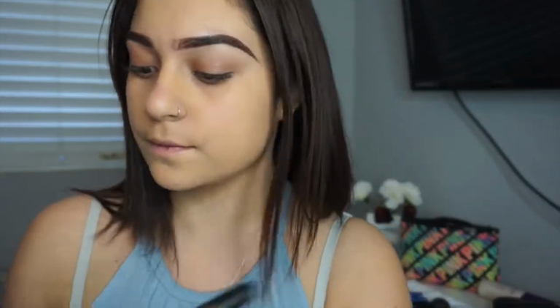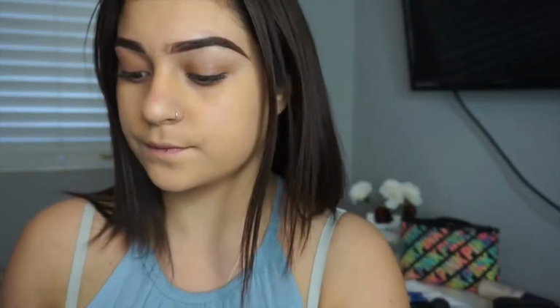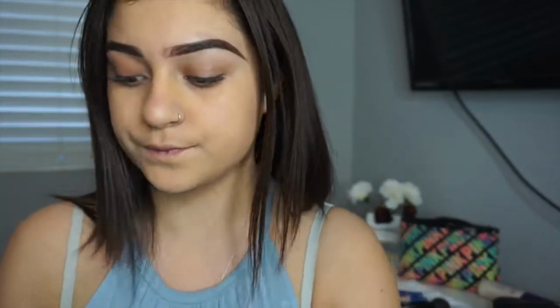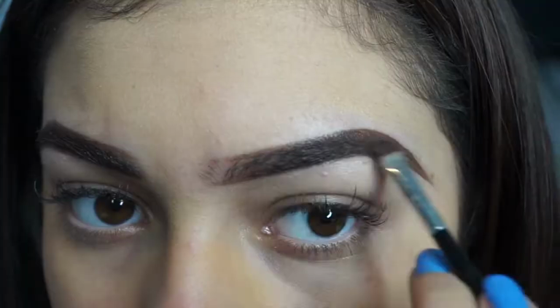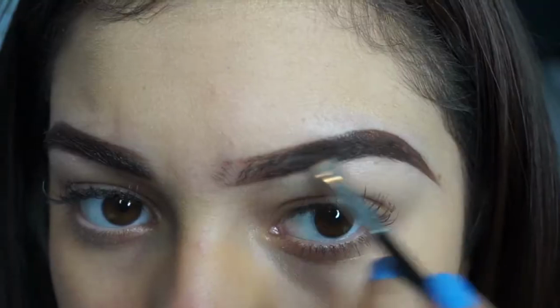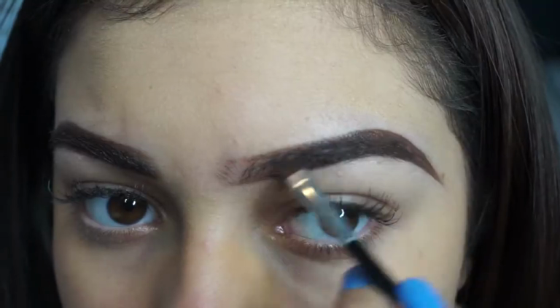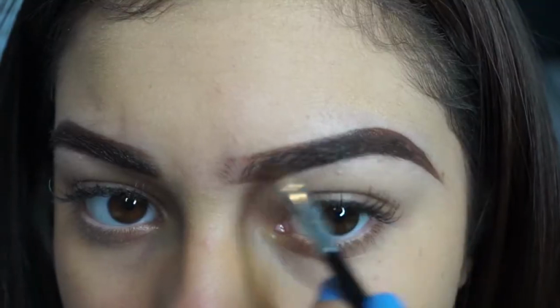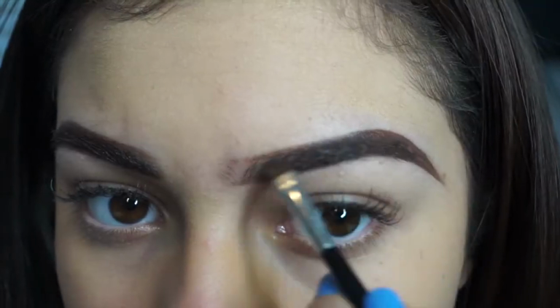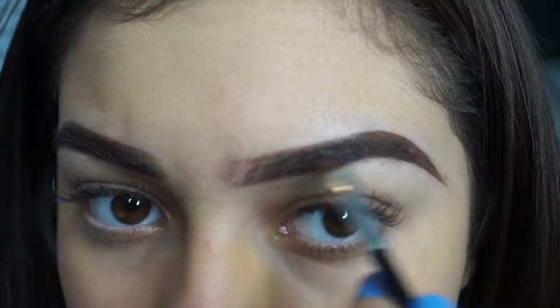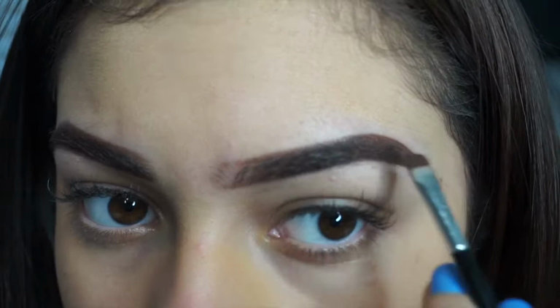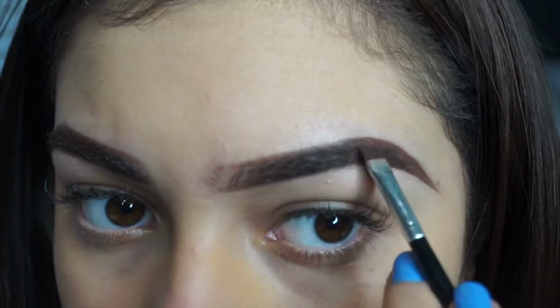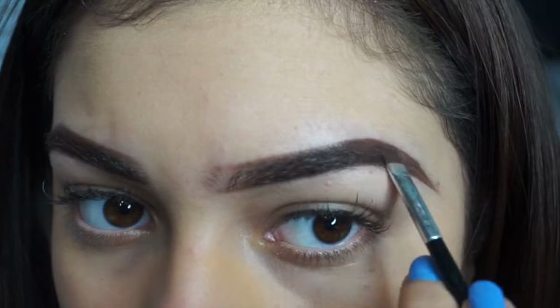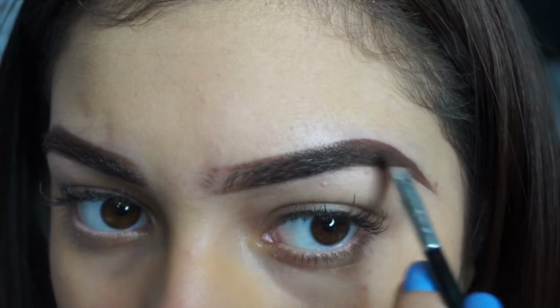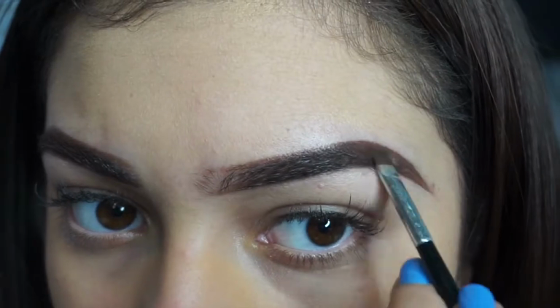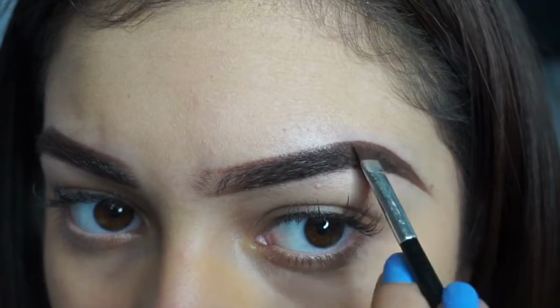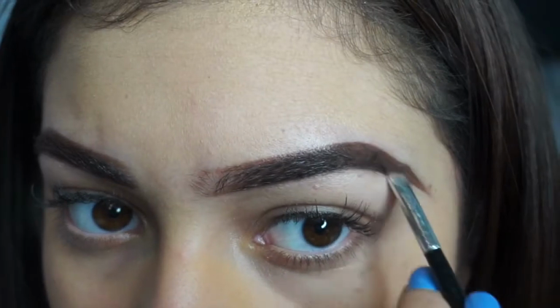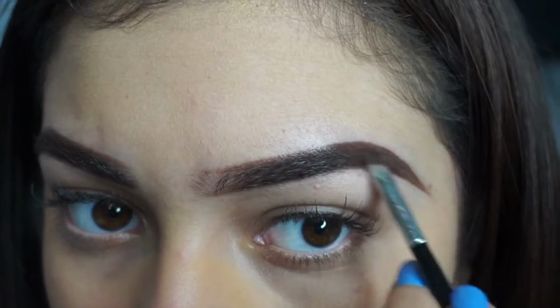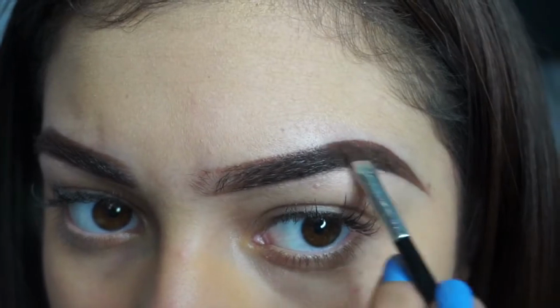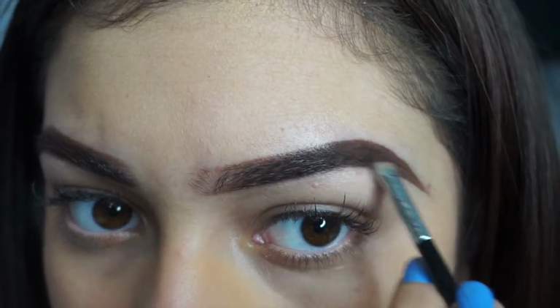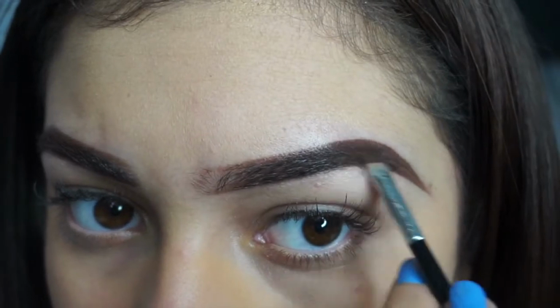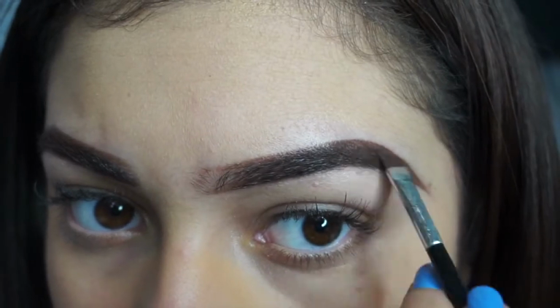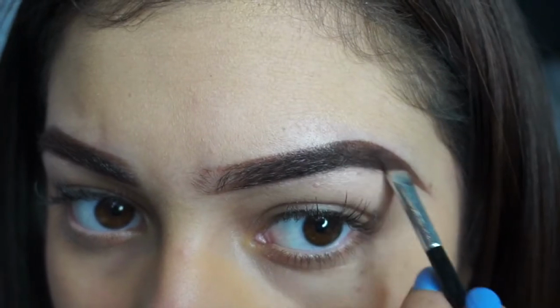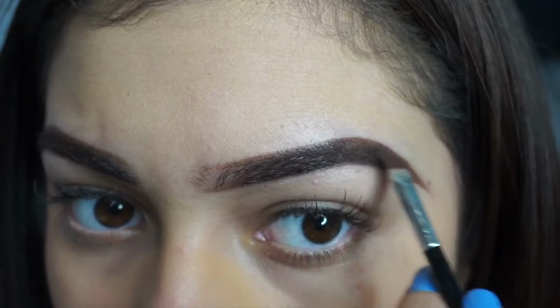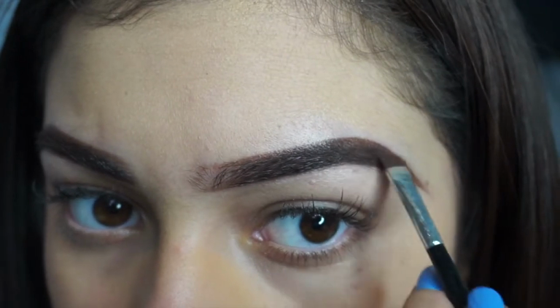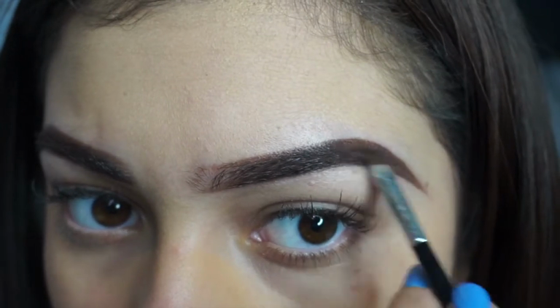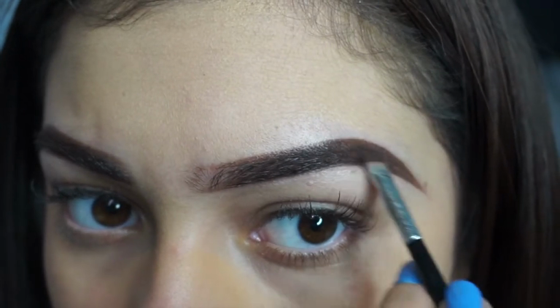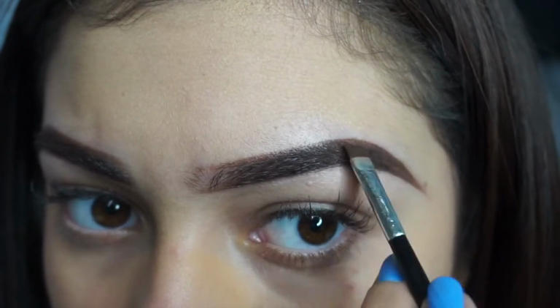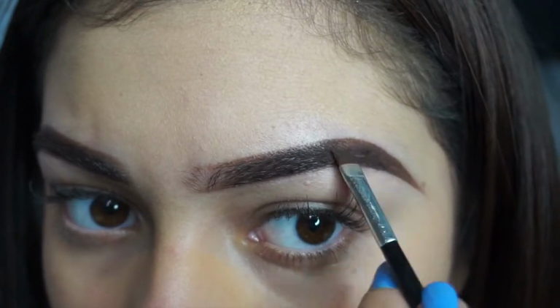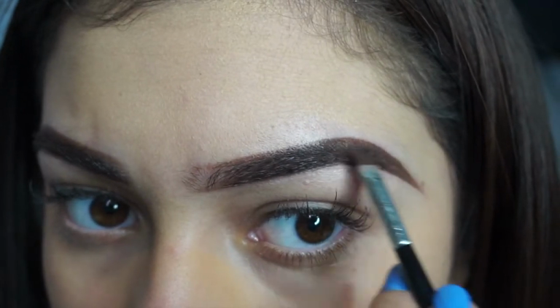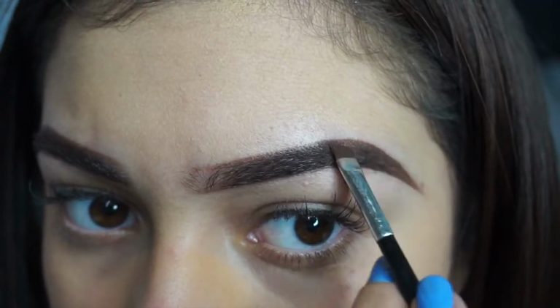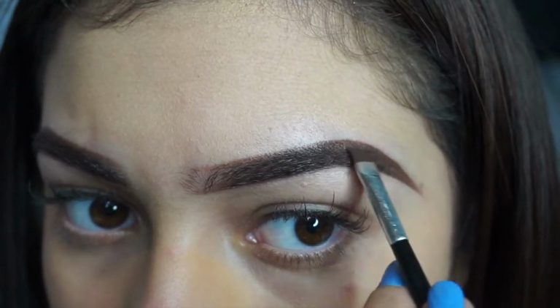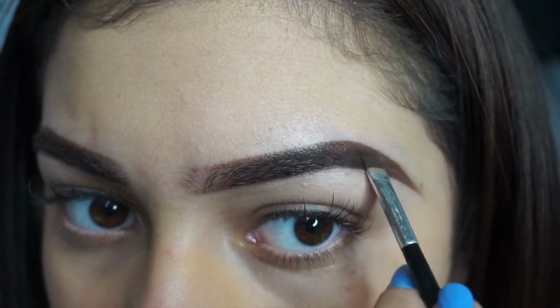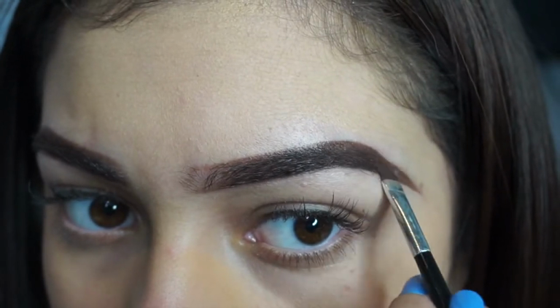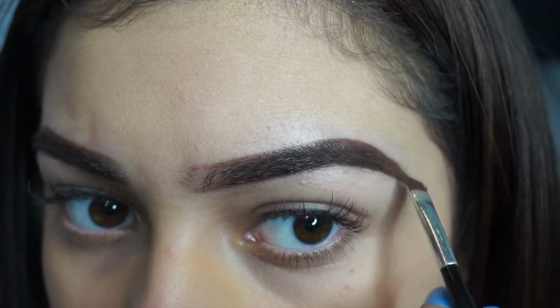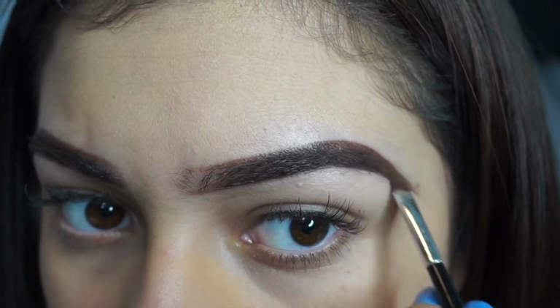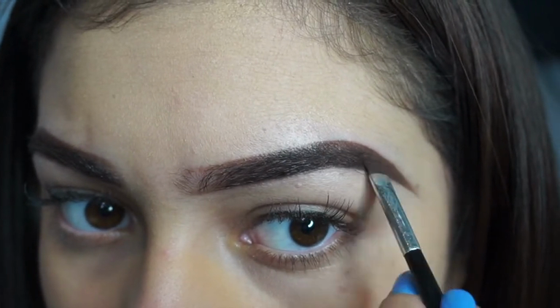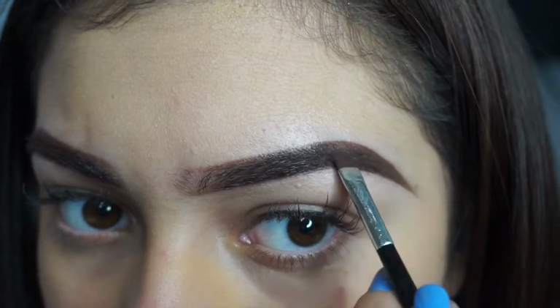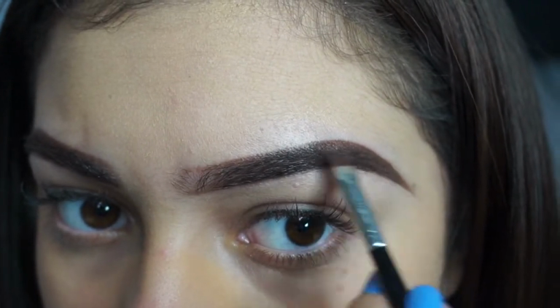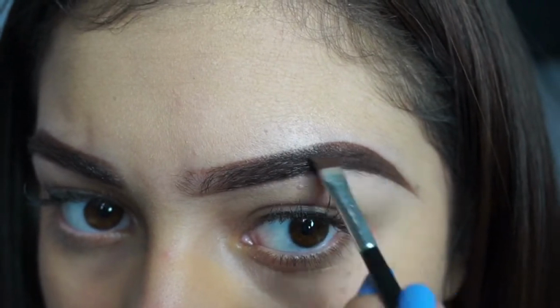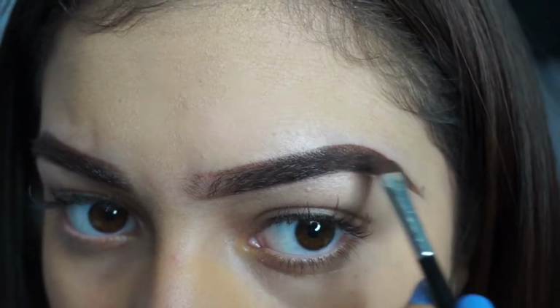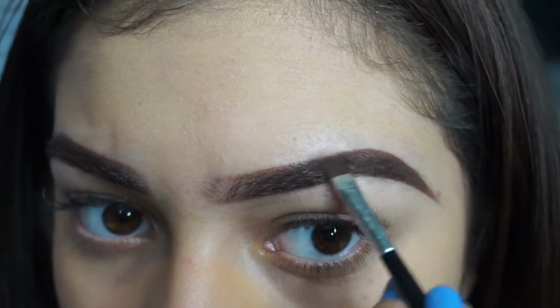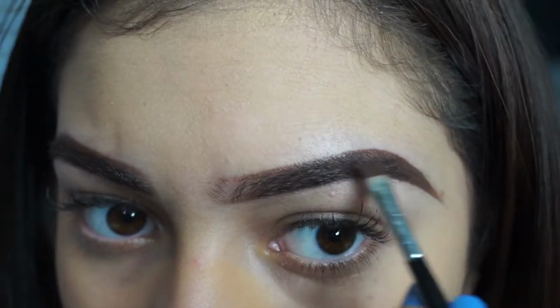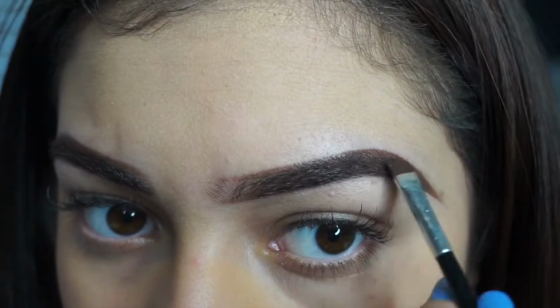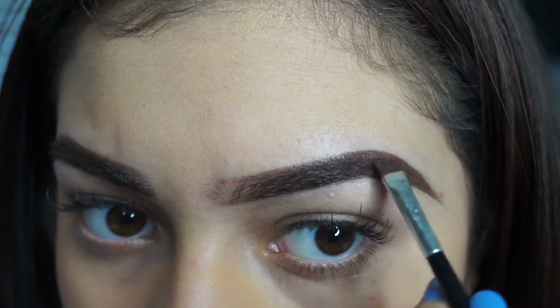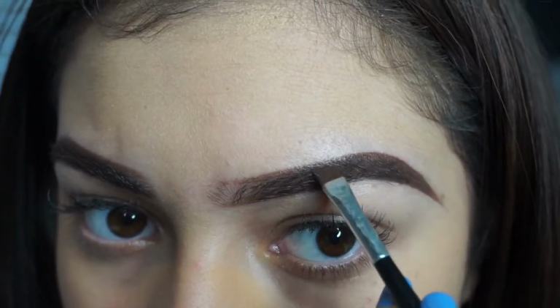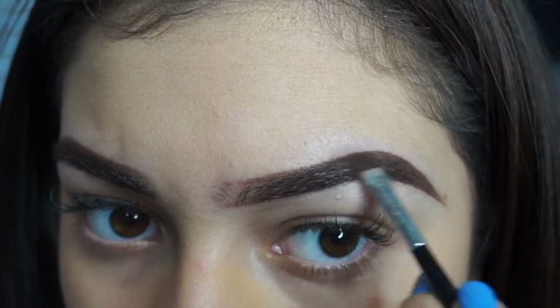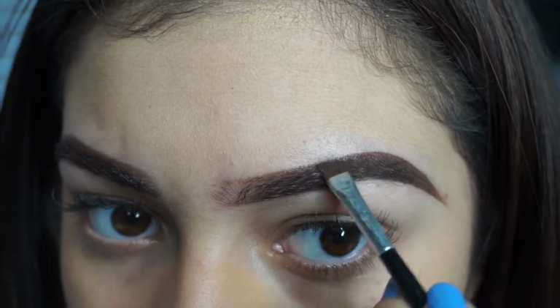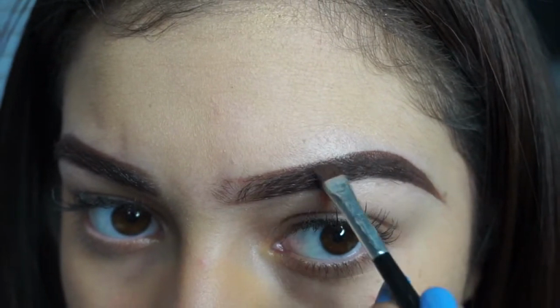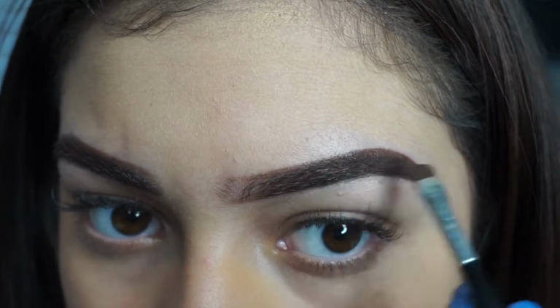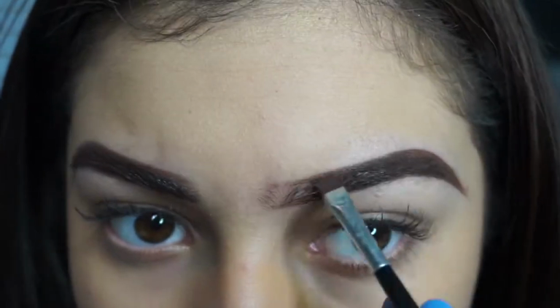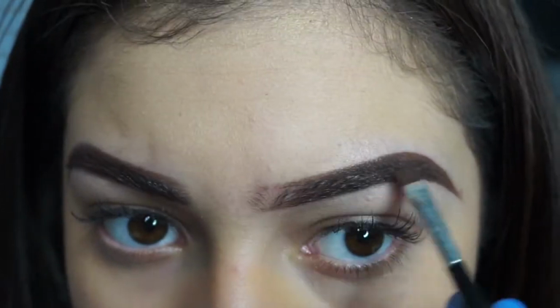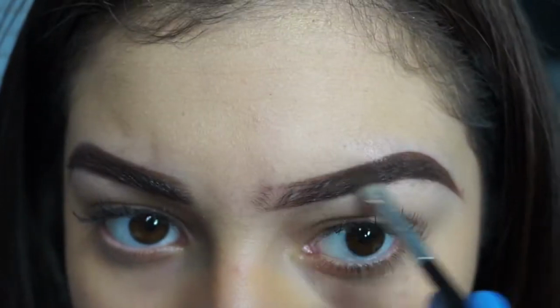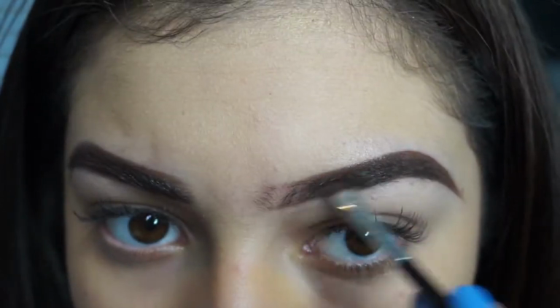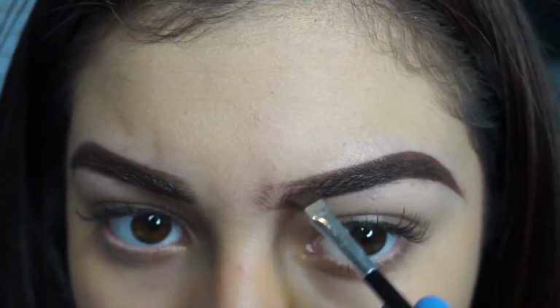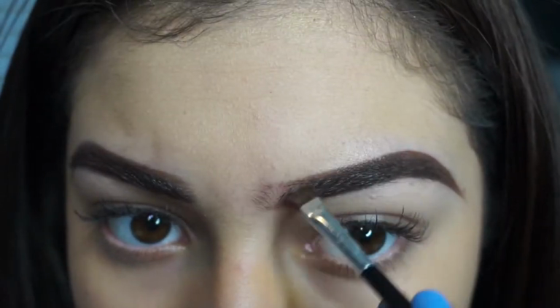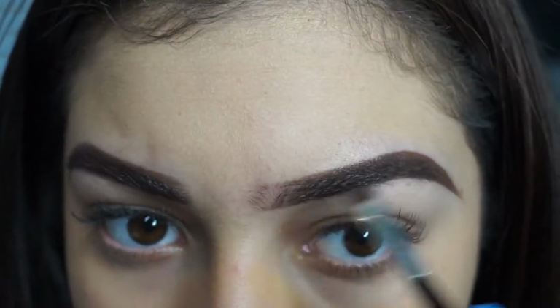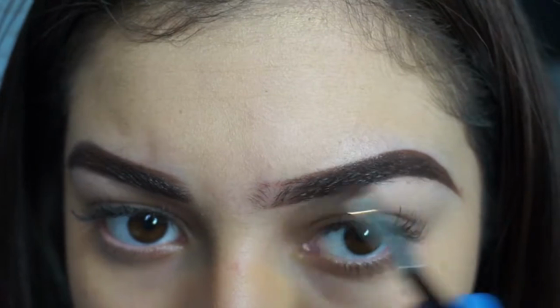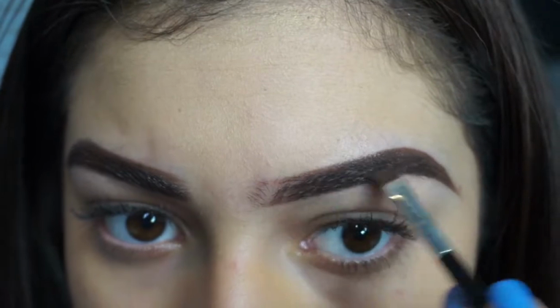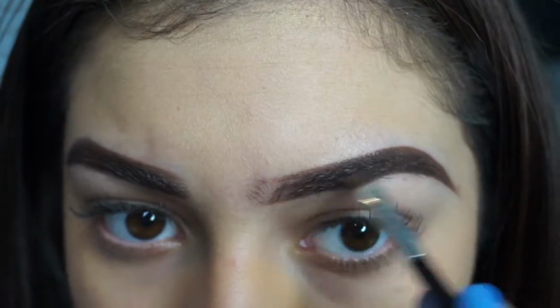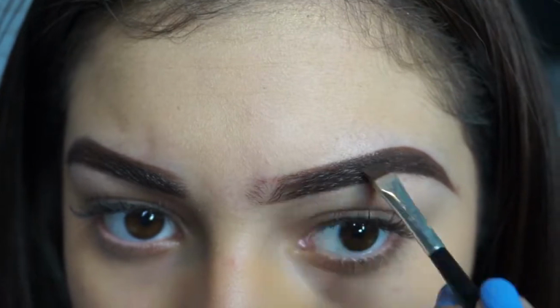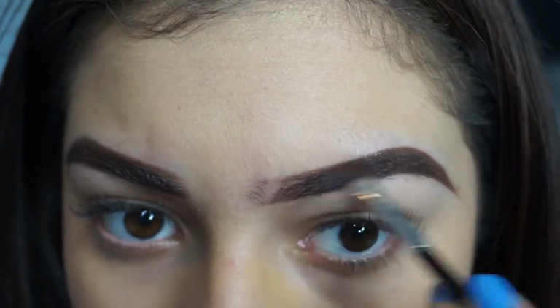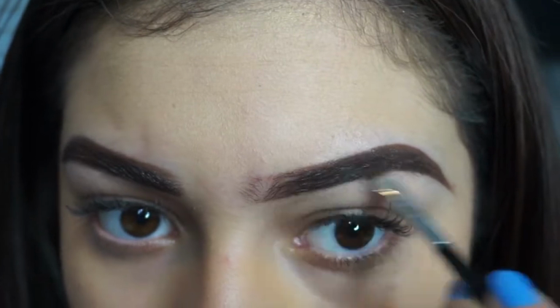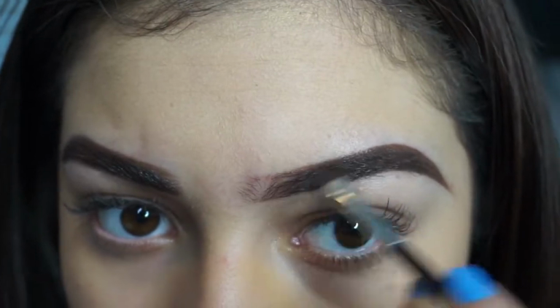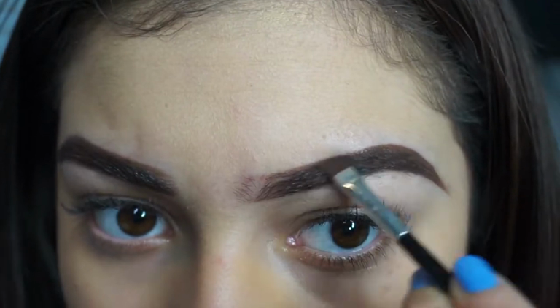I go back in with my eyebrows and fill them in darker, just so they look more set and dark and nice.